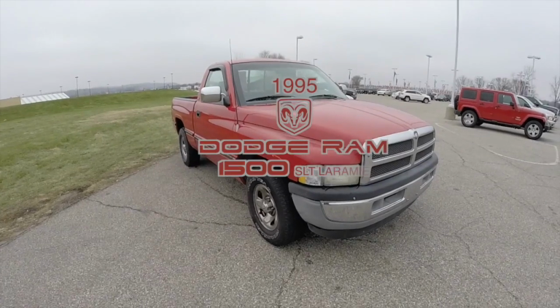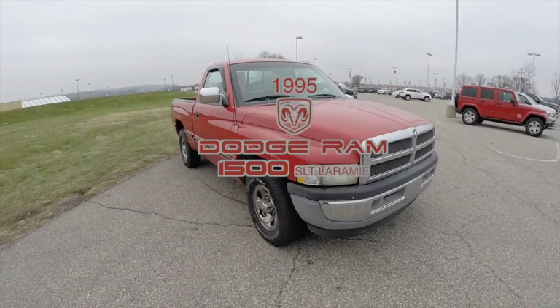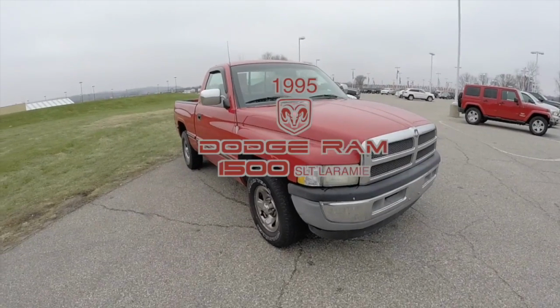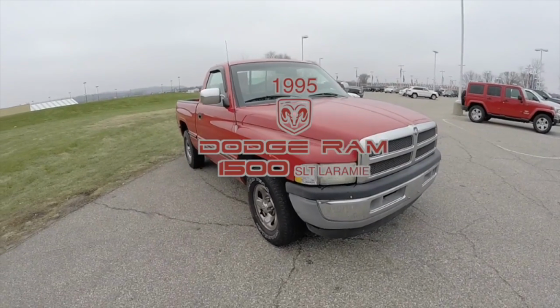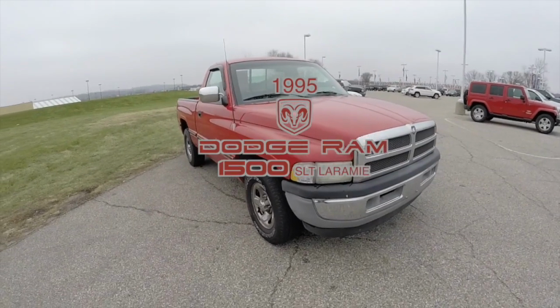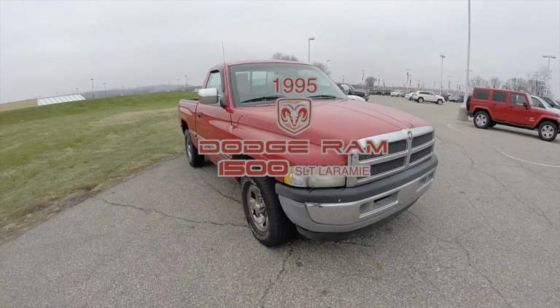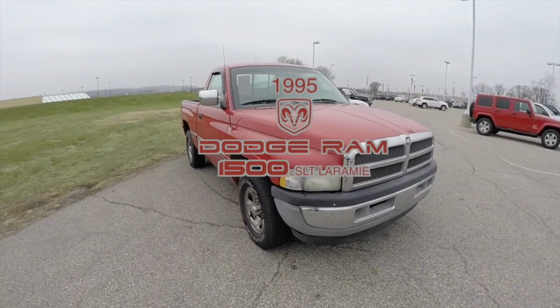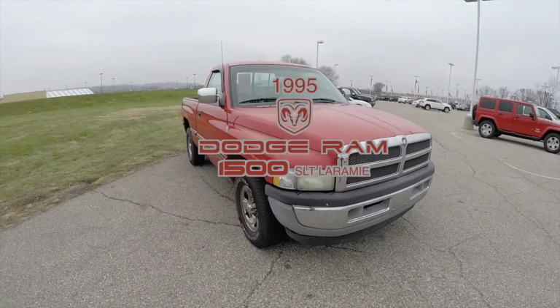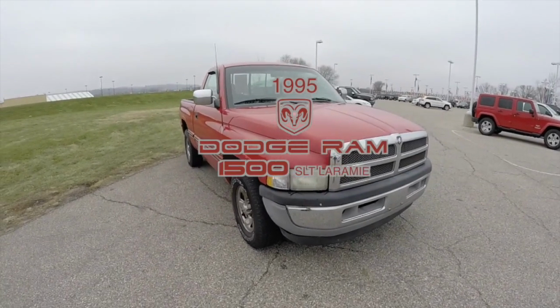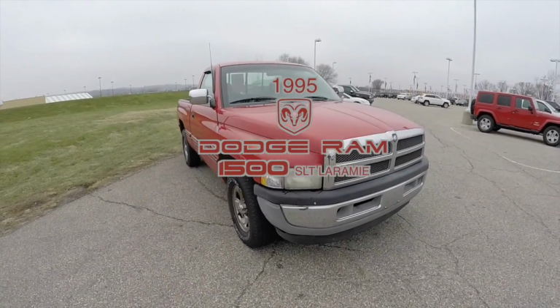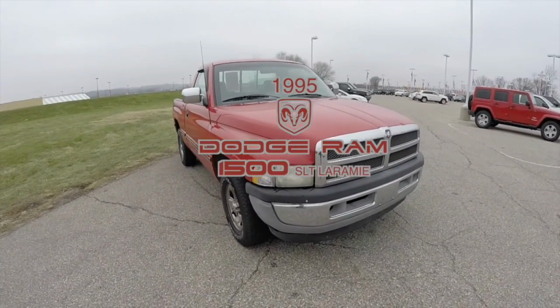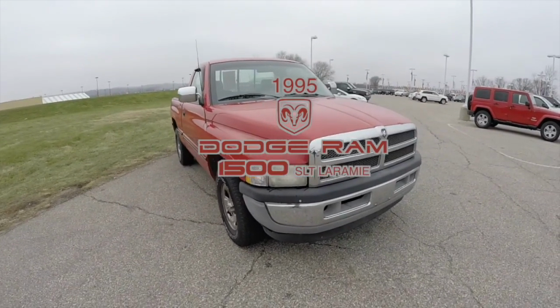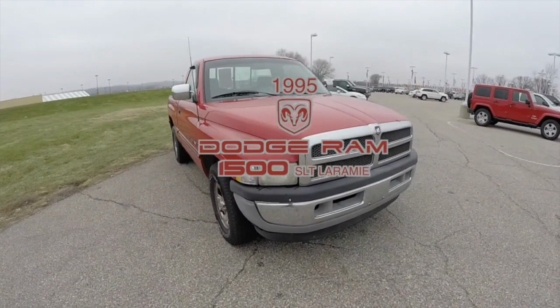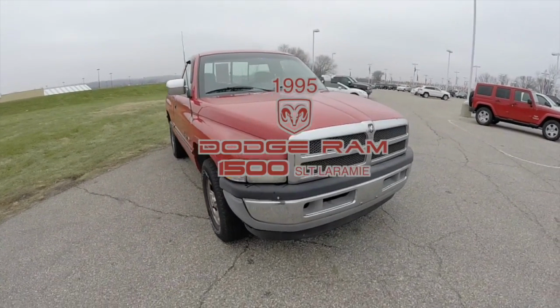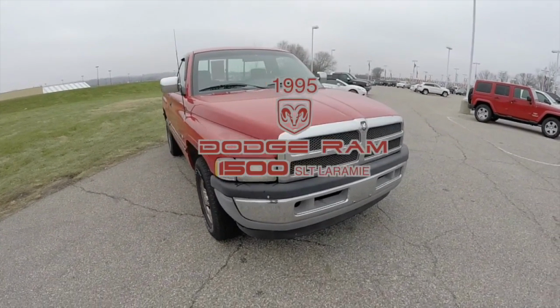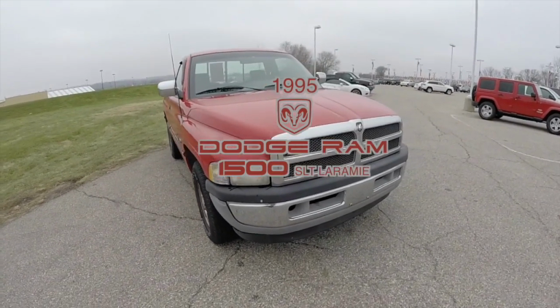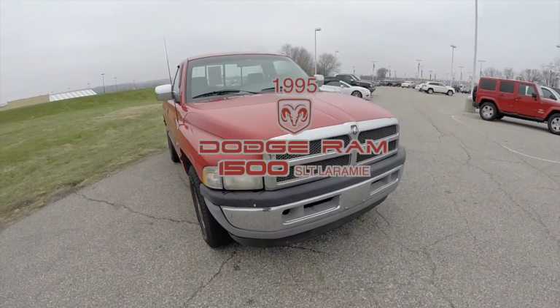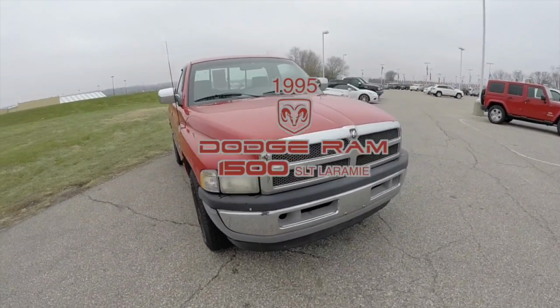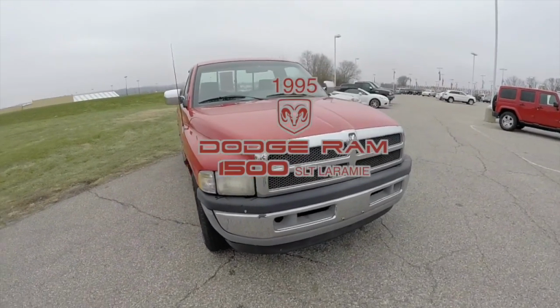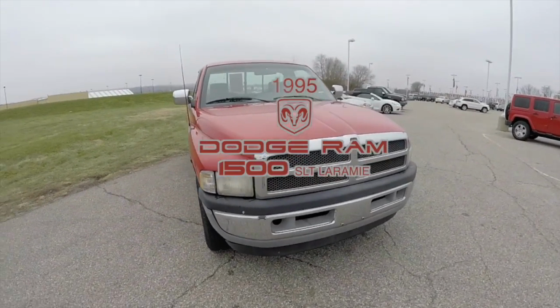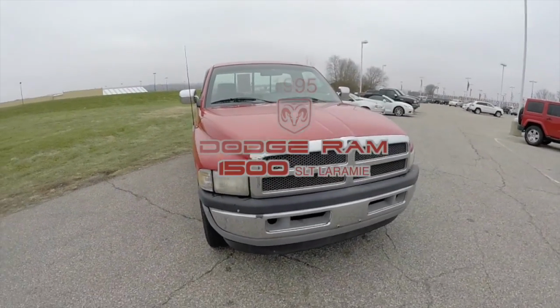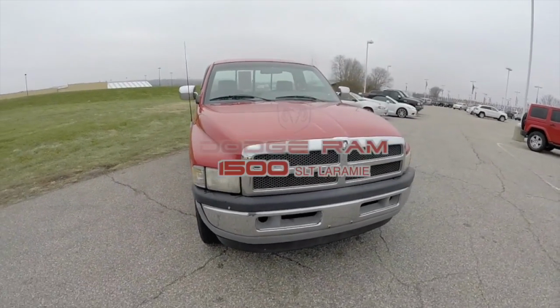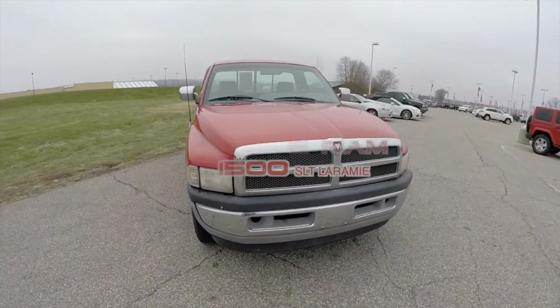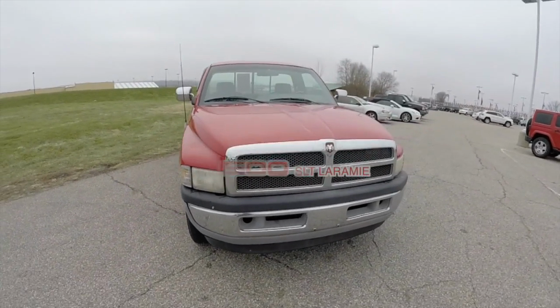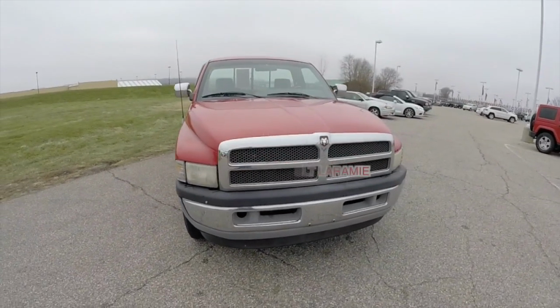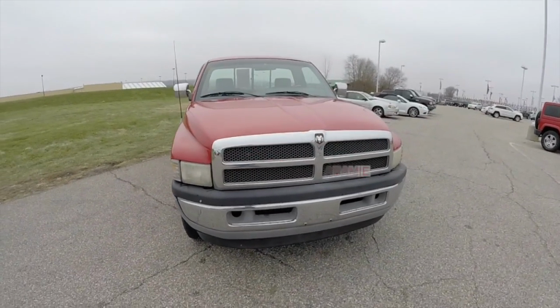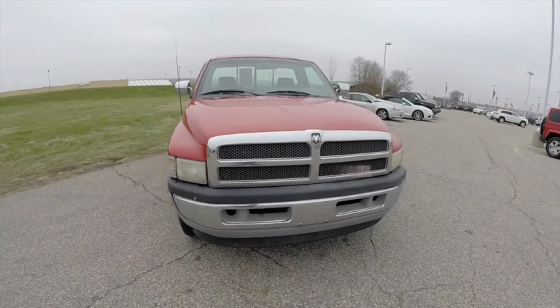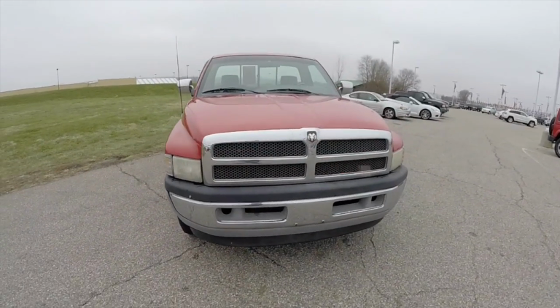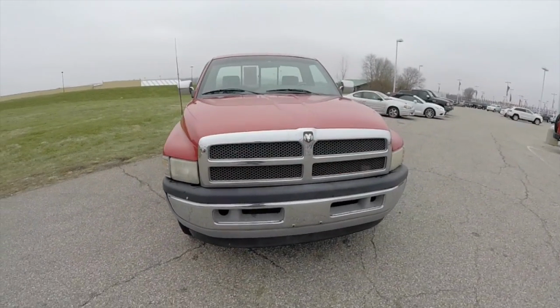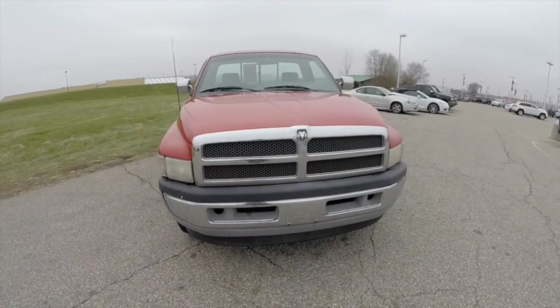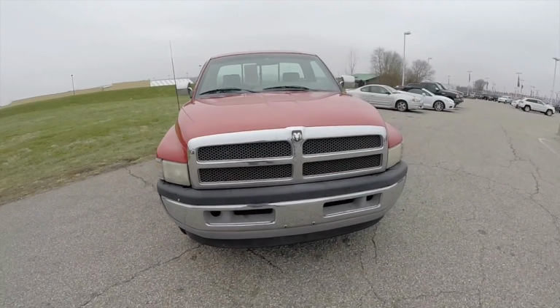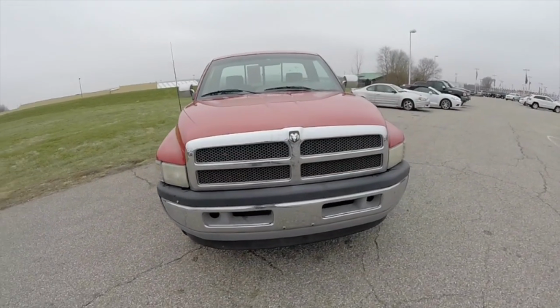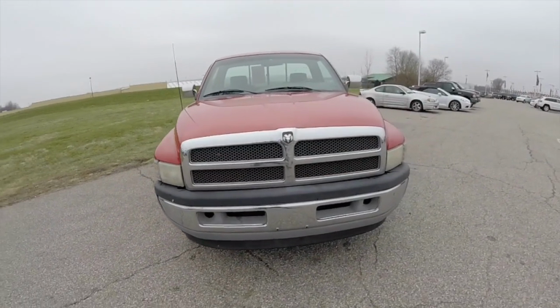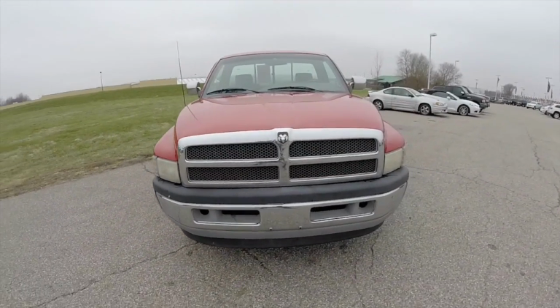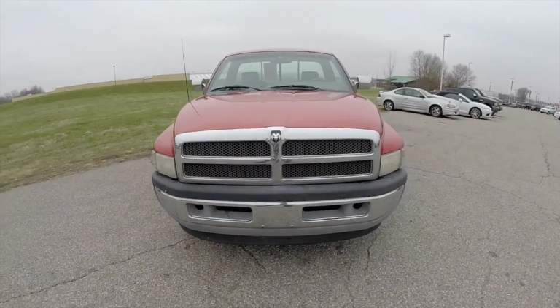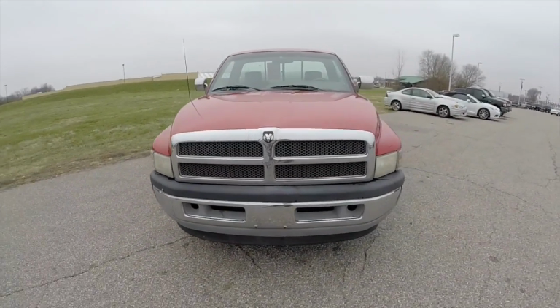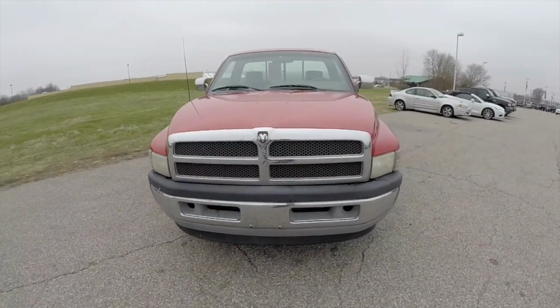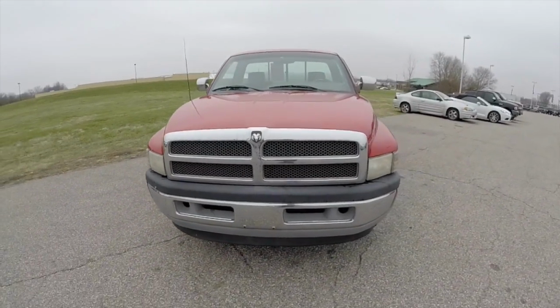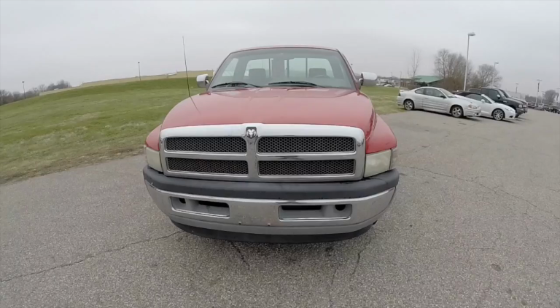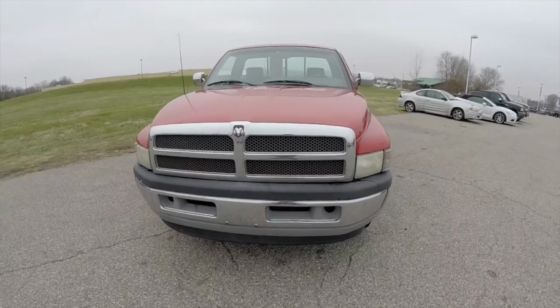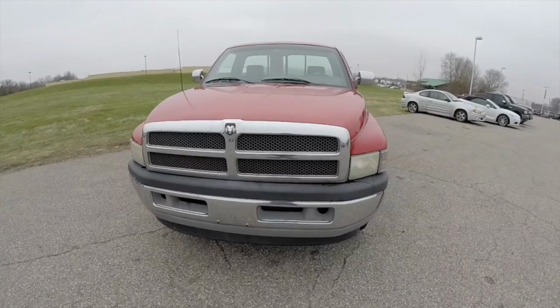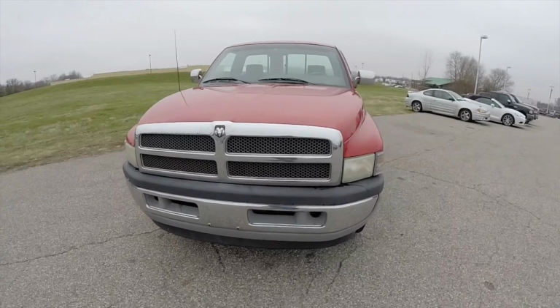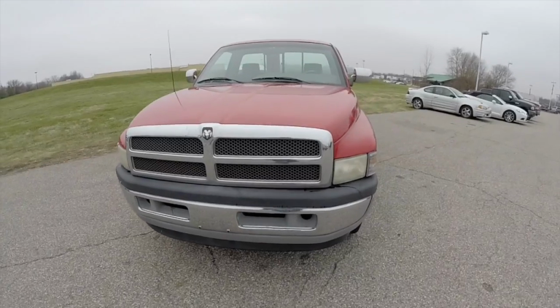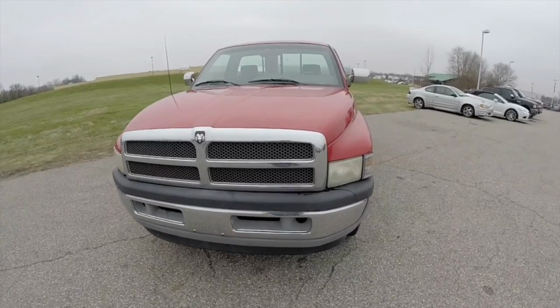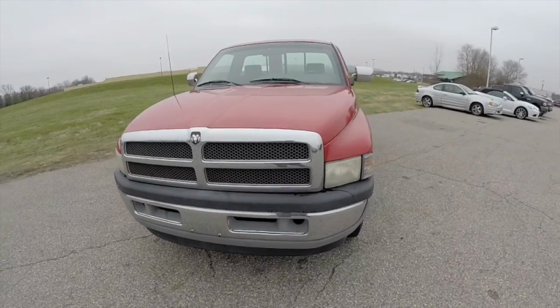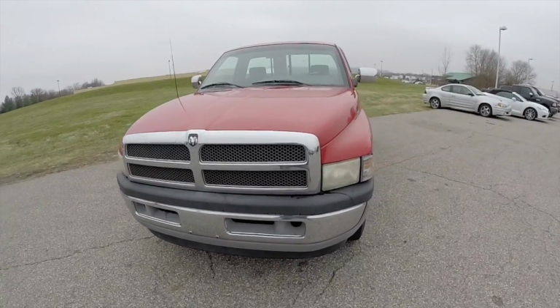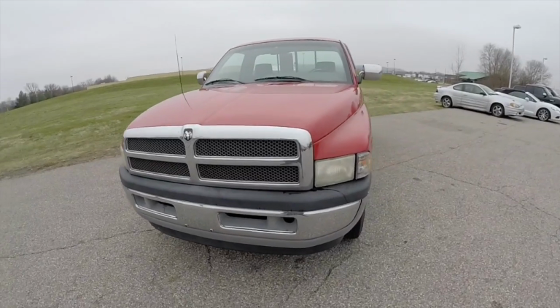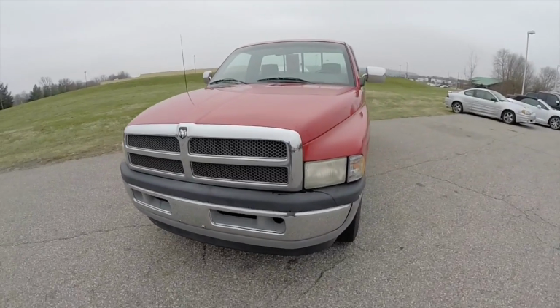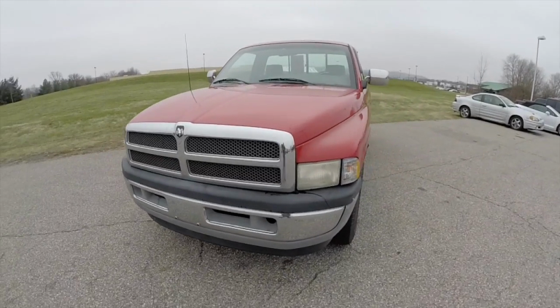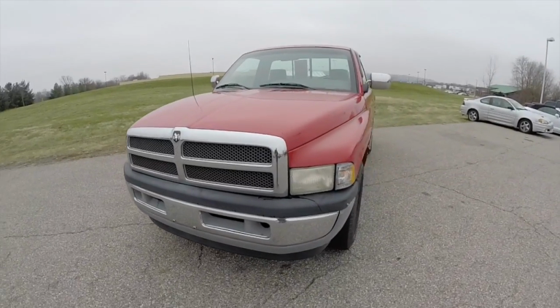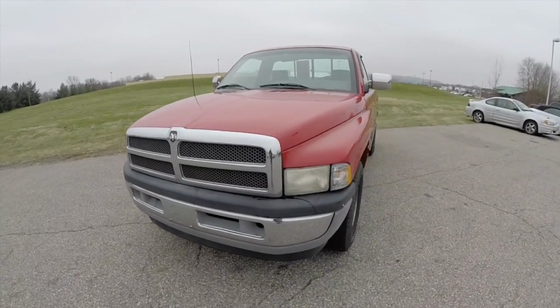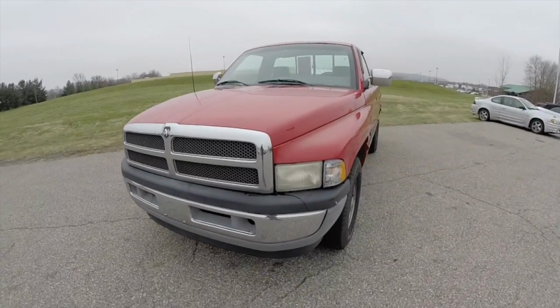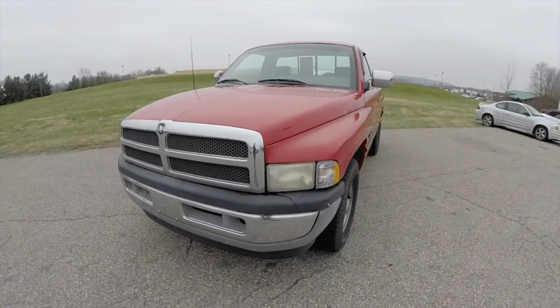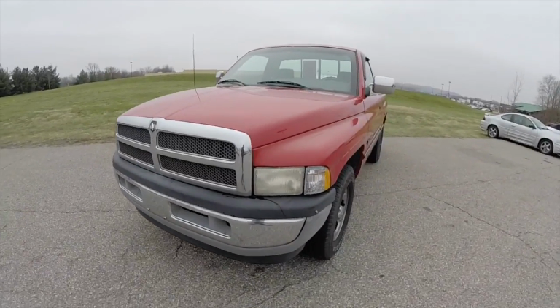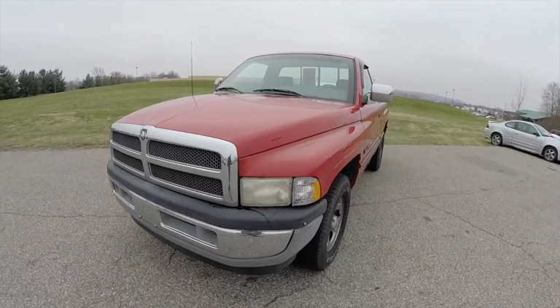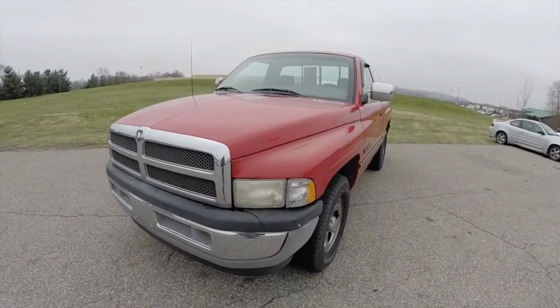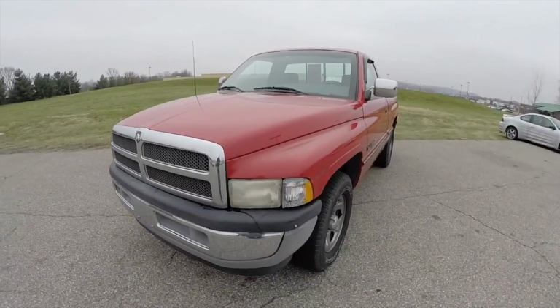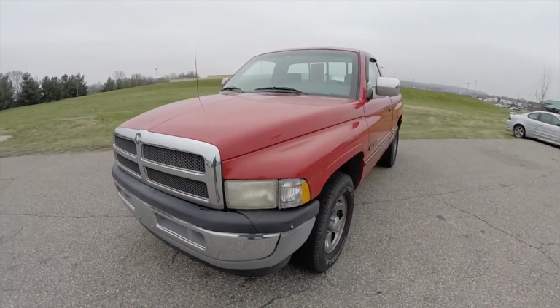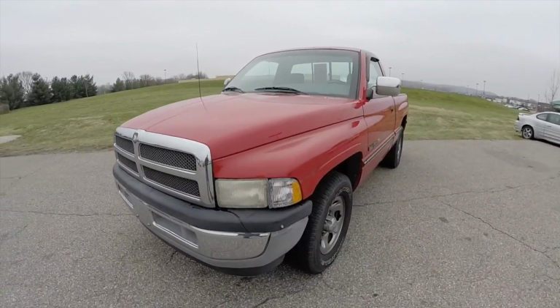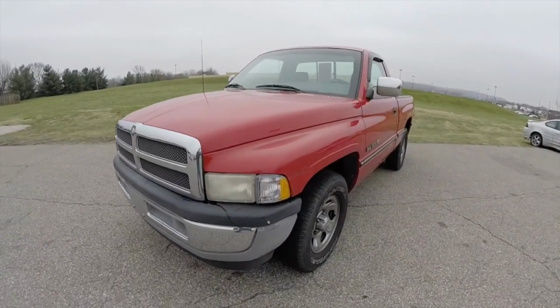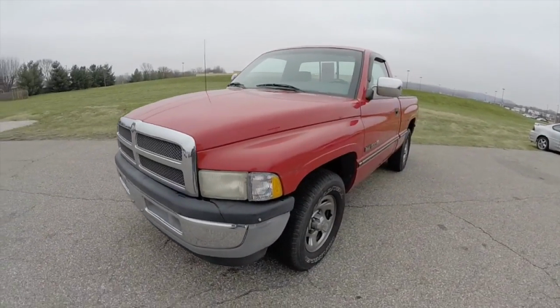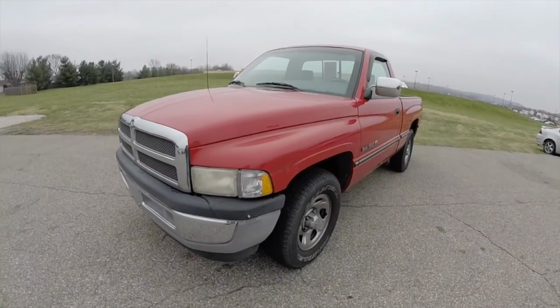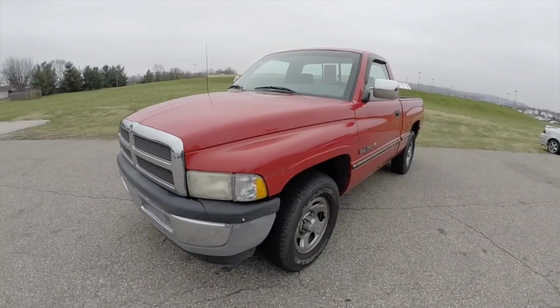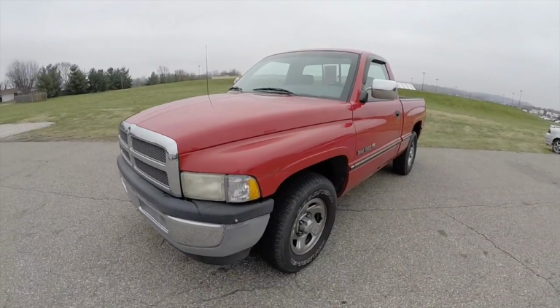Hello everyone. Today we're going to take a quick walk around and look at this 1995 Dodge Ram 1500 SLT Laramie.